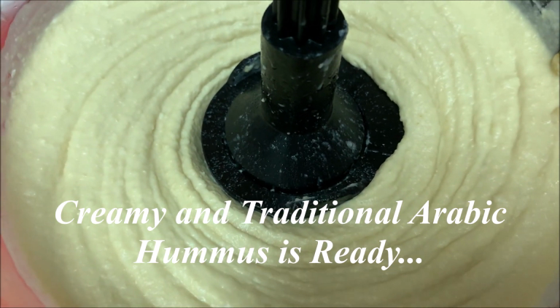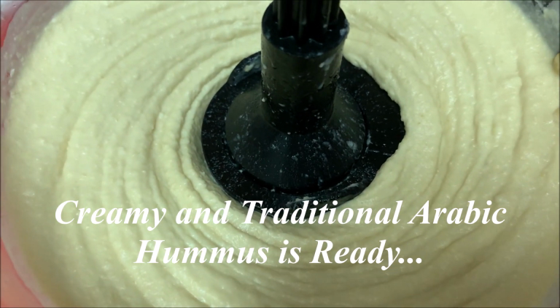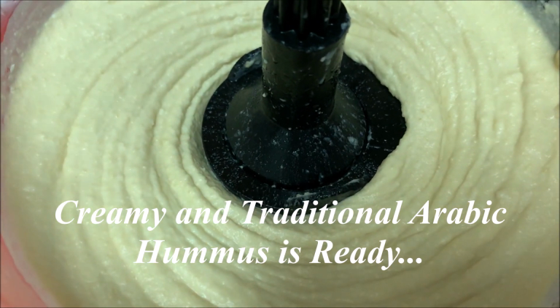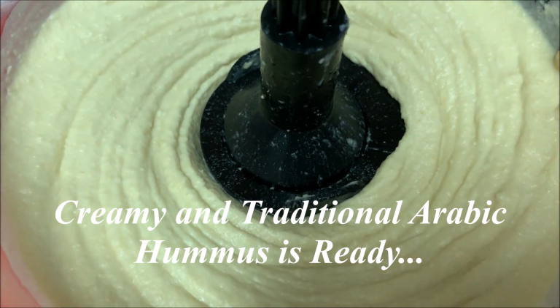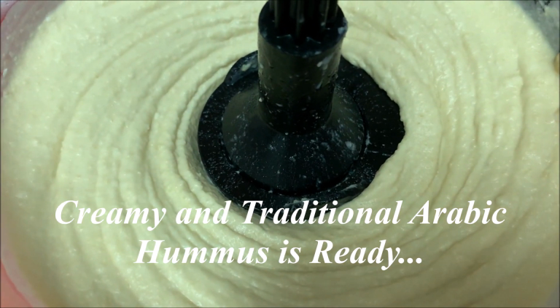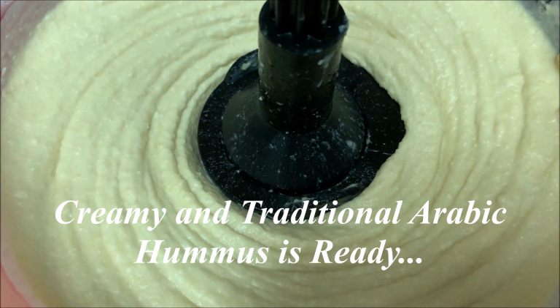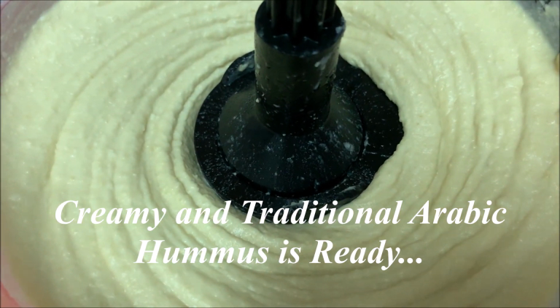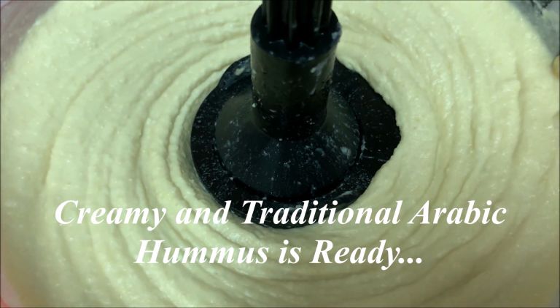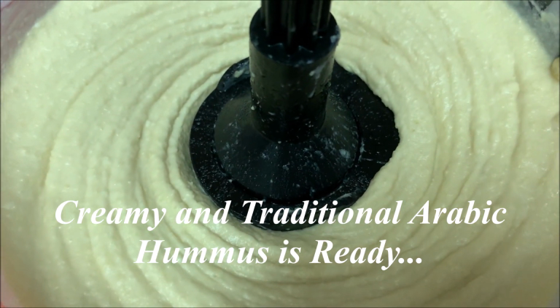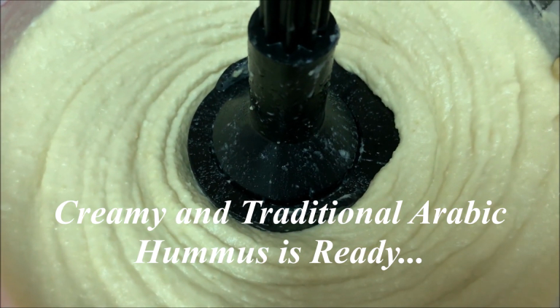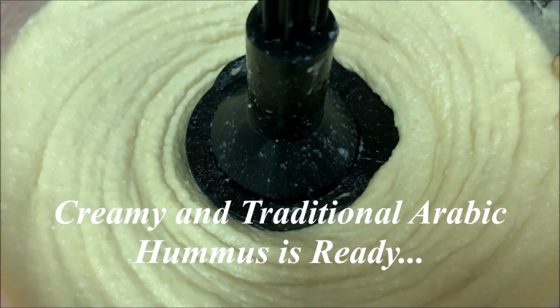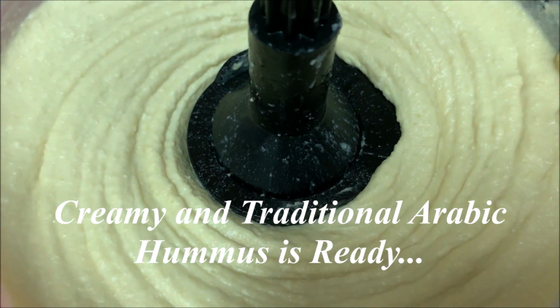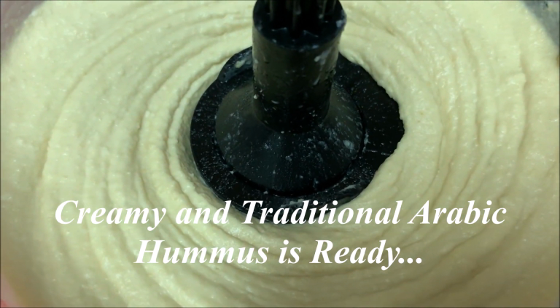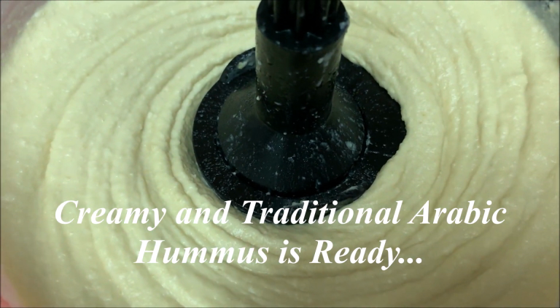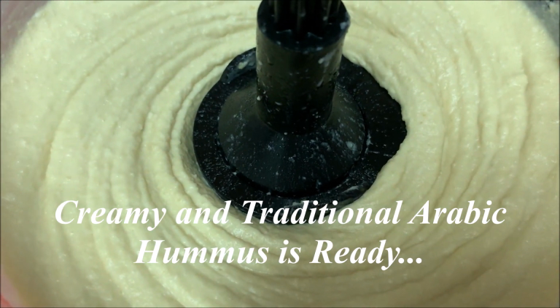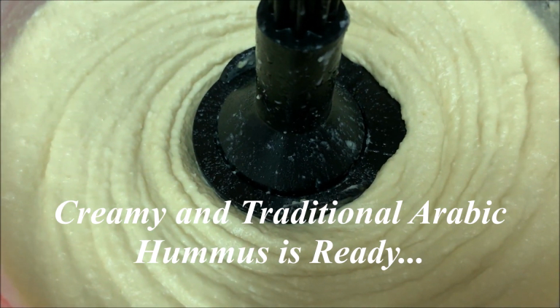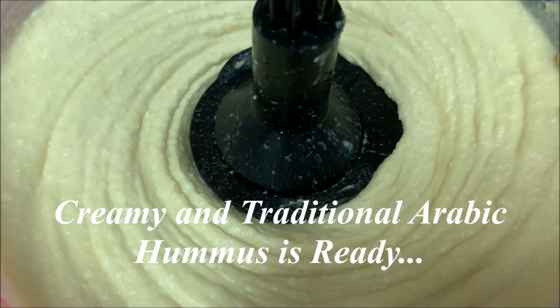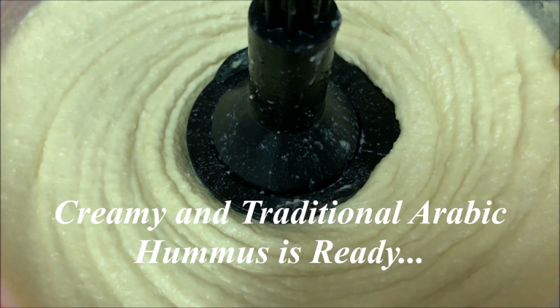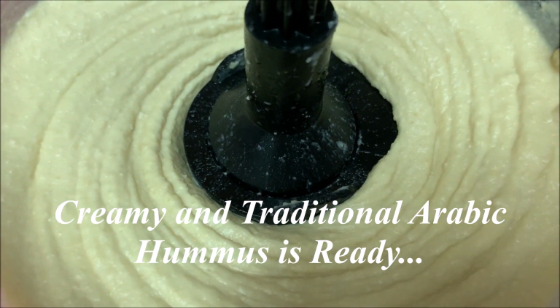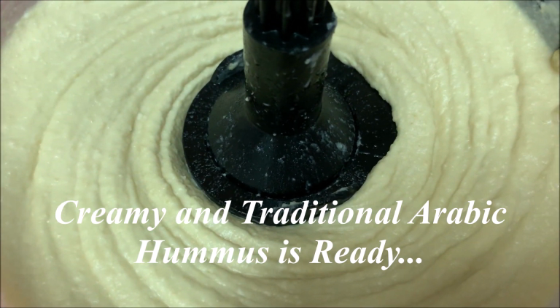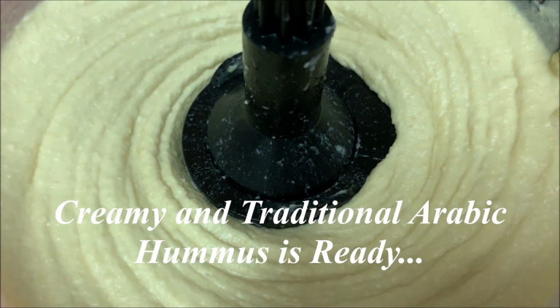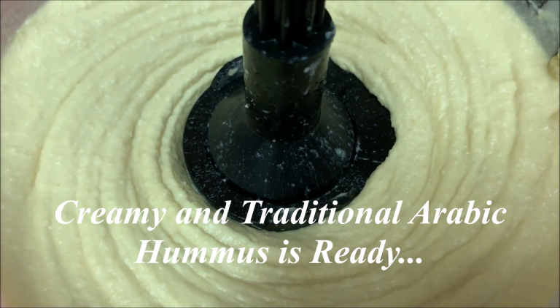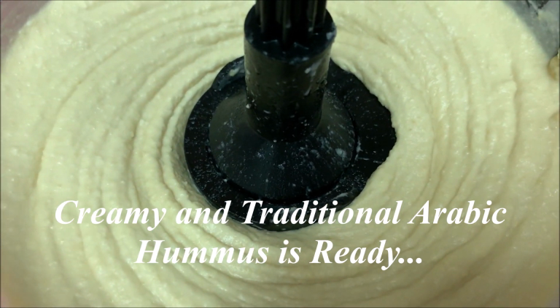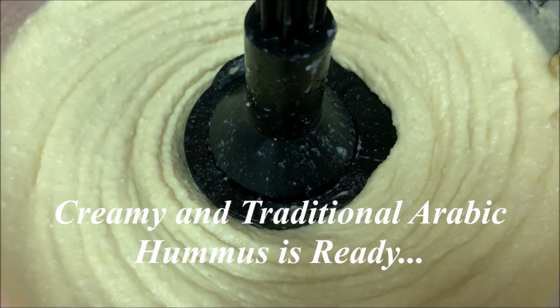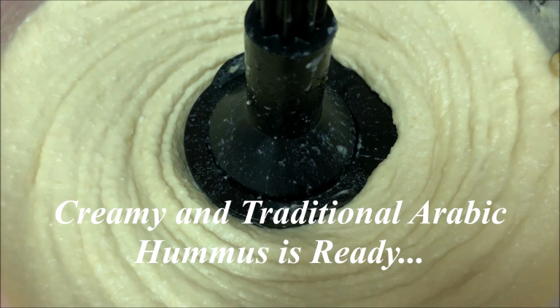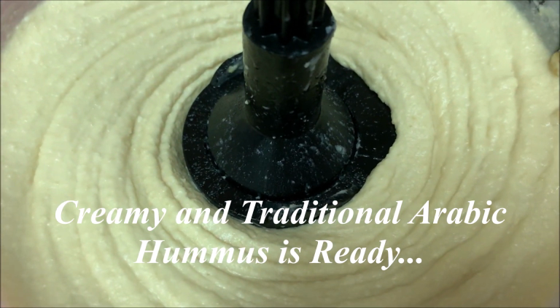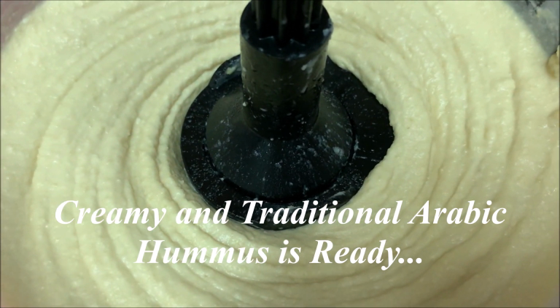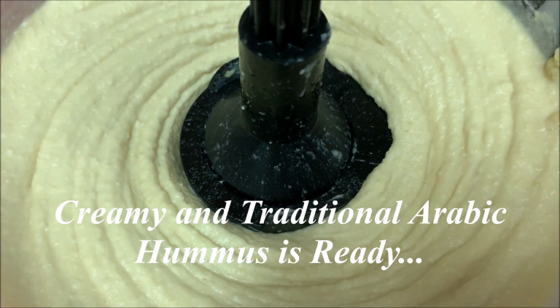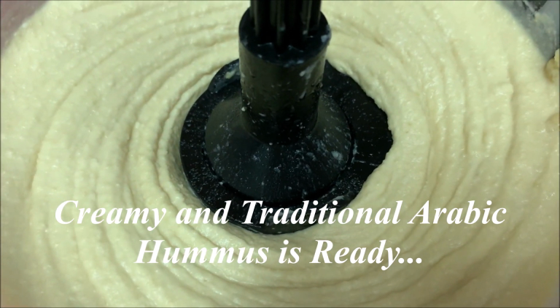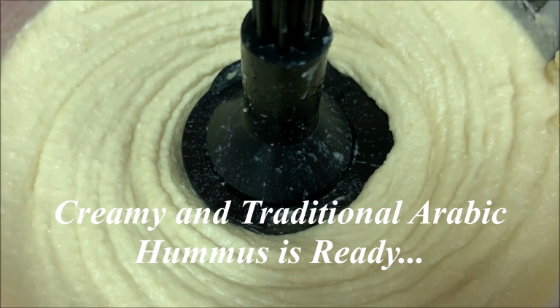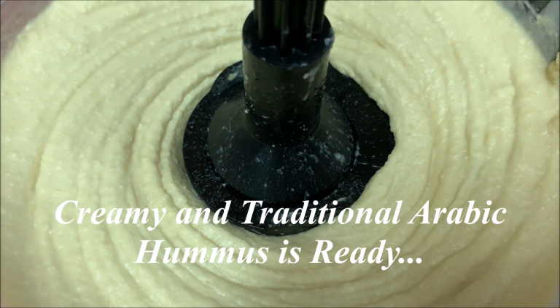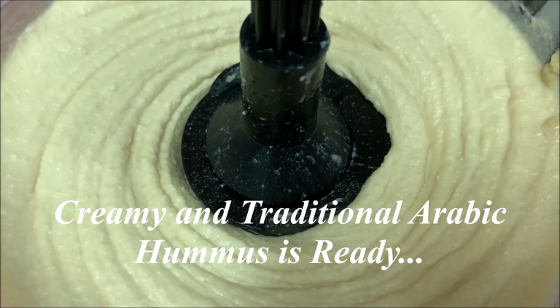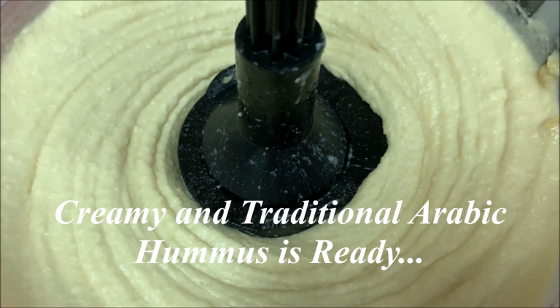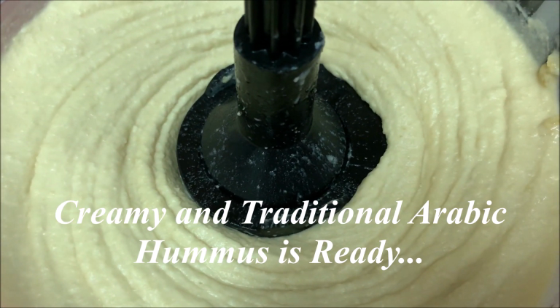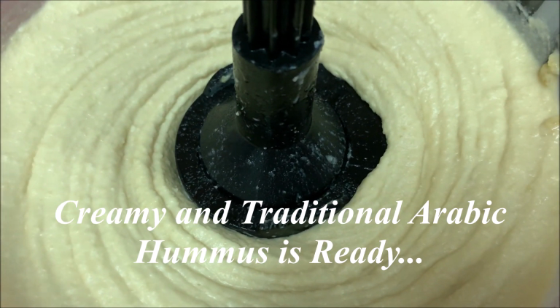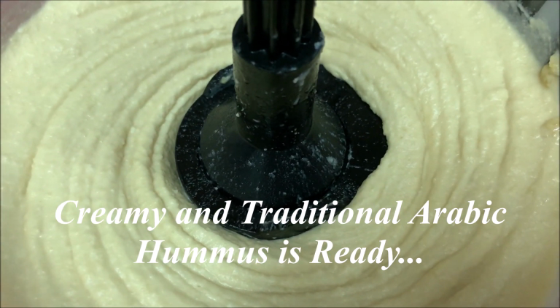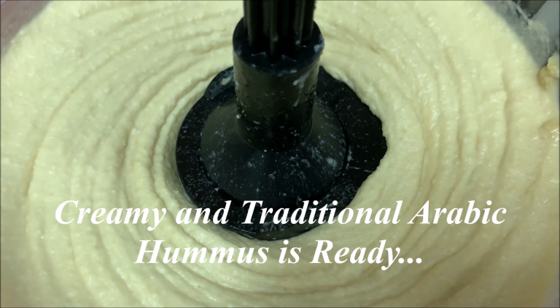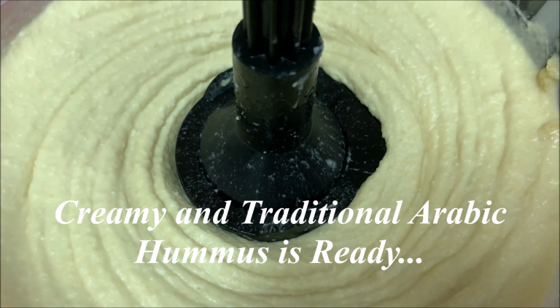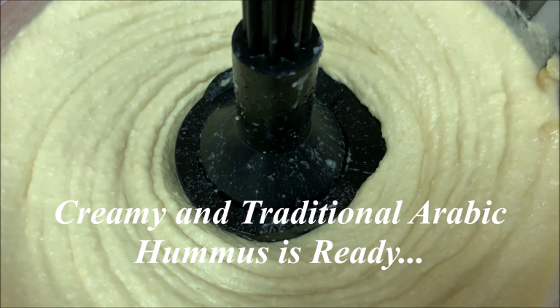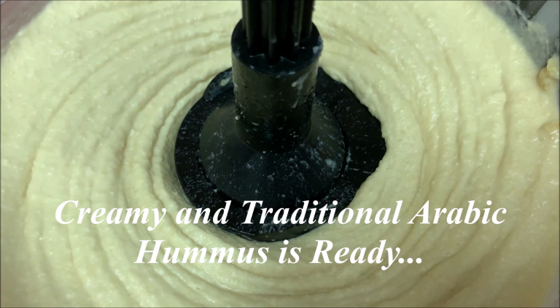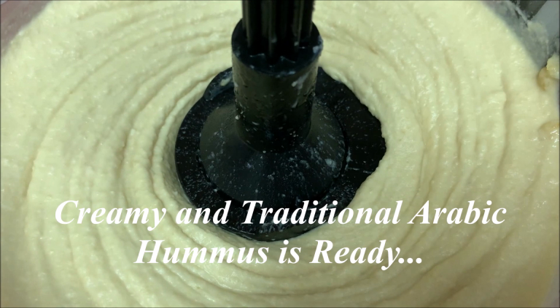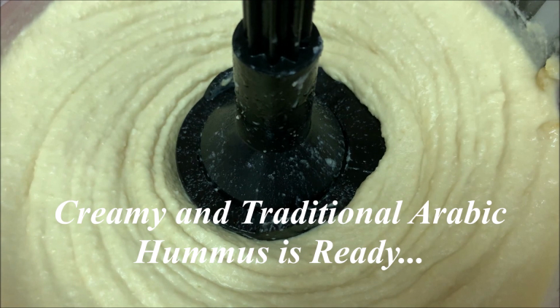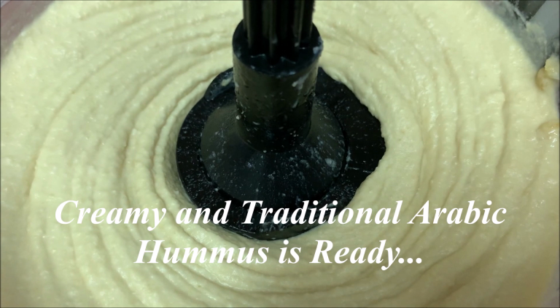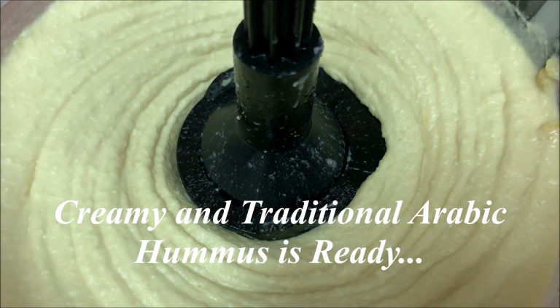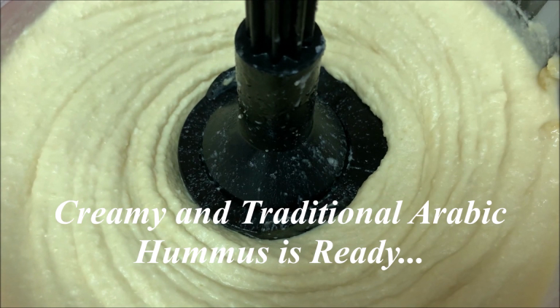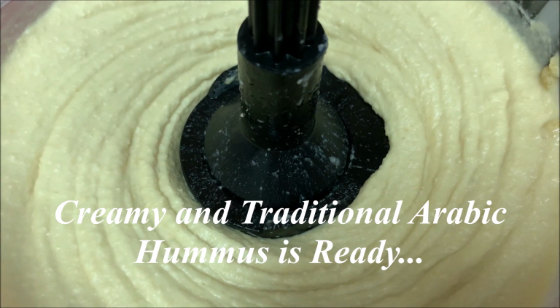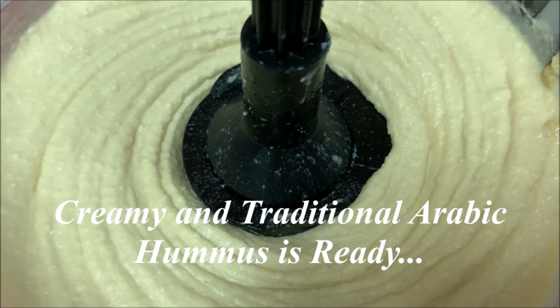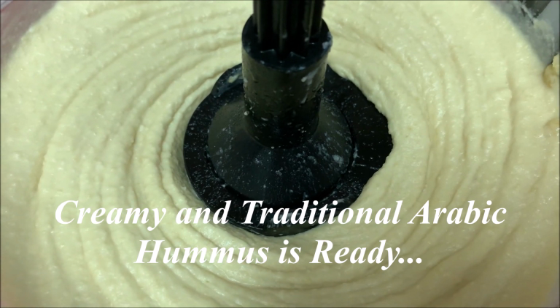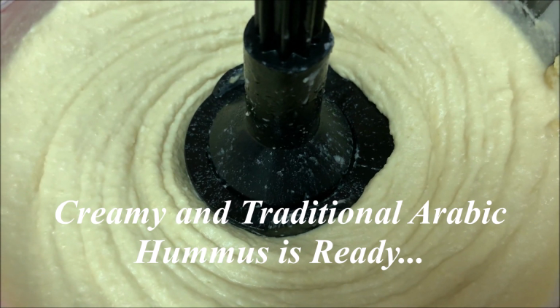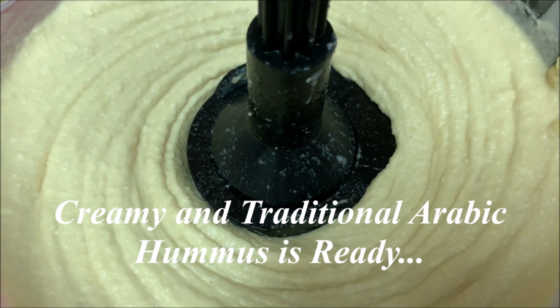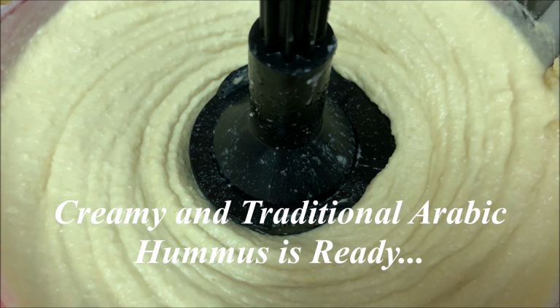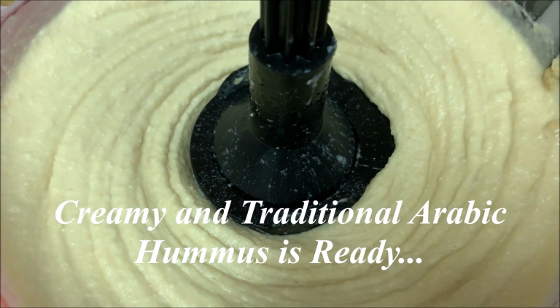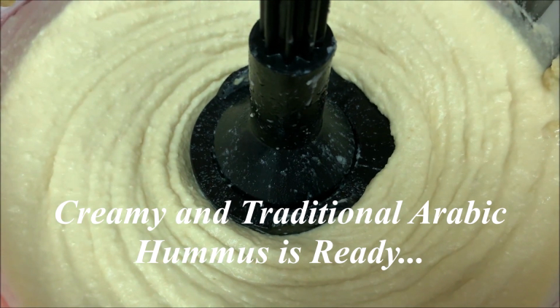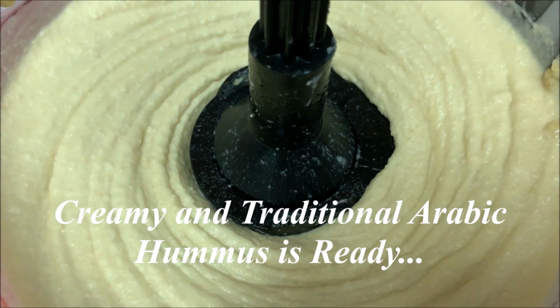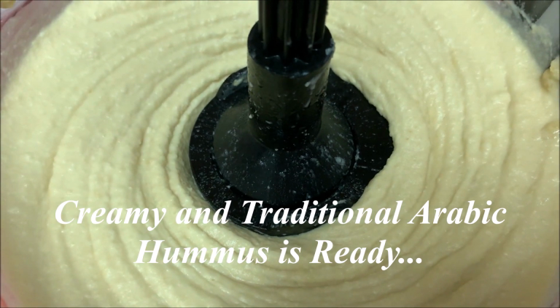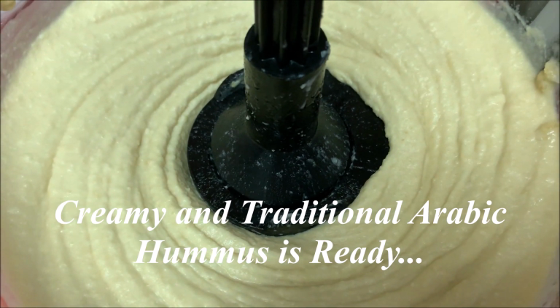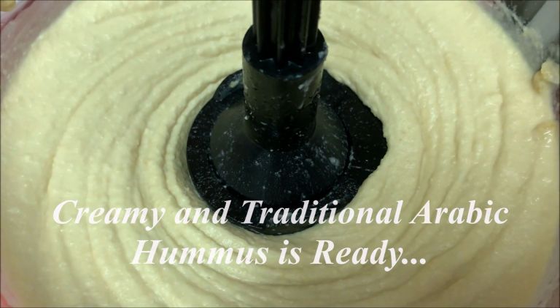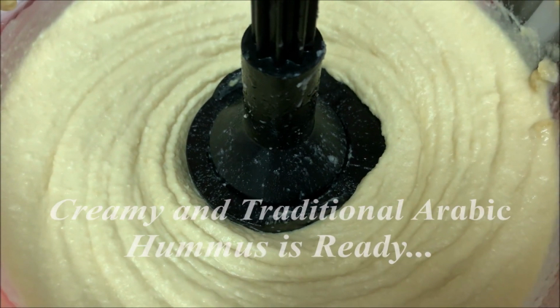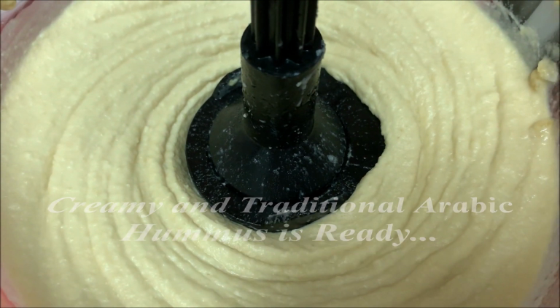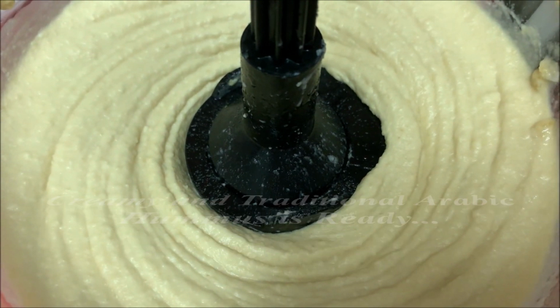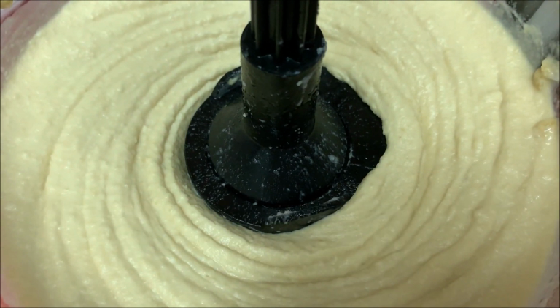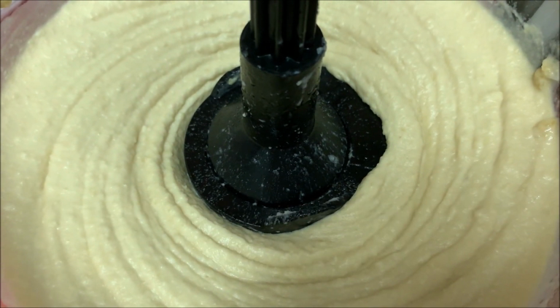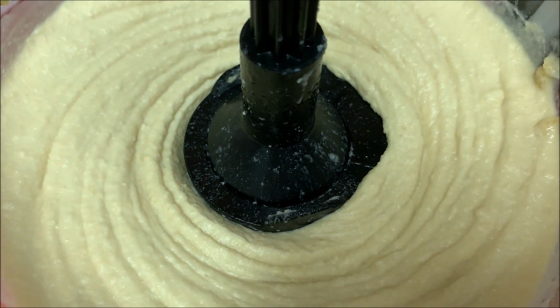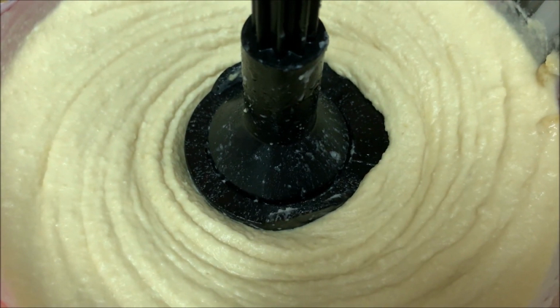It's very smooth and thick and smooth. You can see how you do it. It's a nice combination.